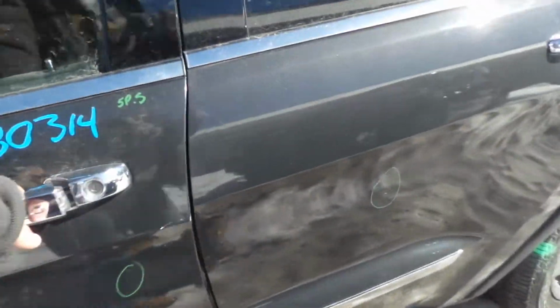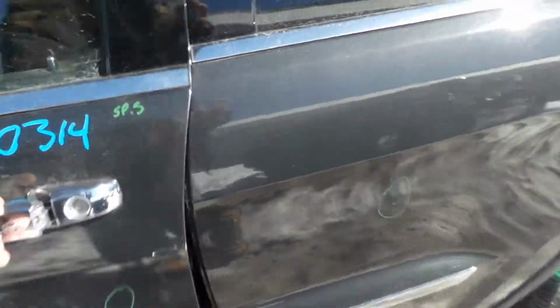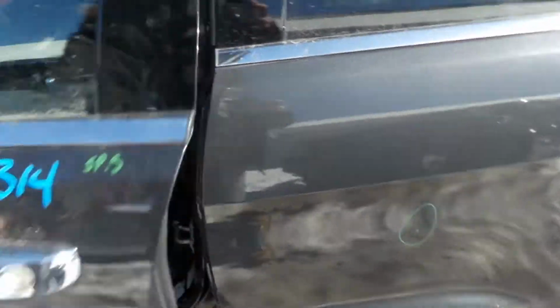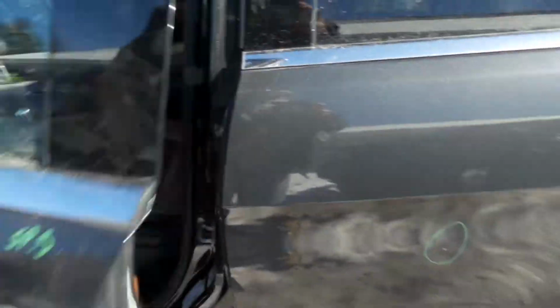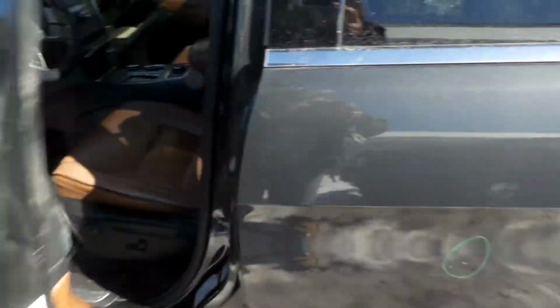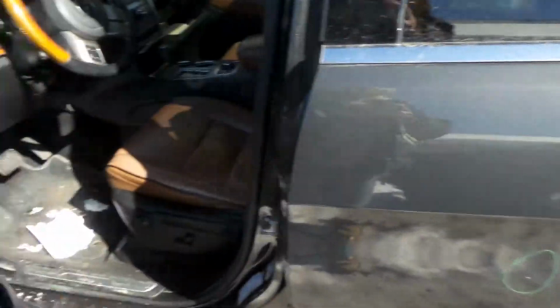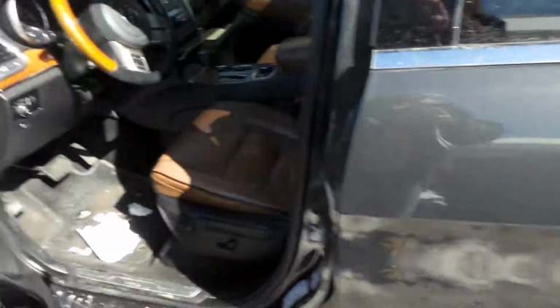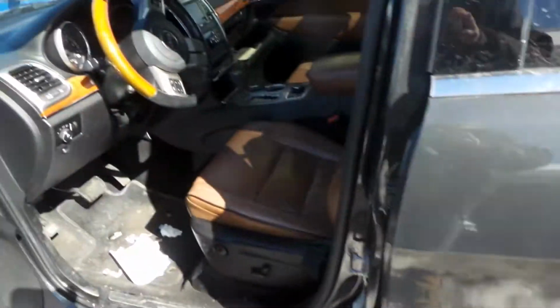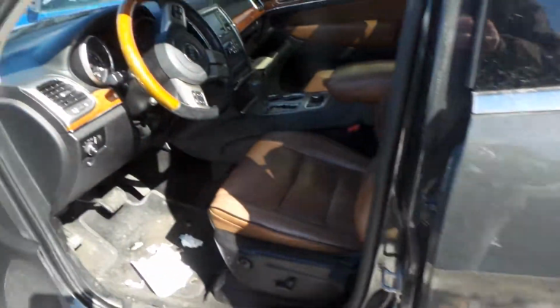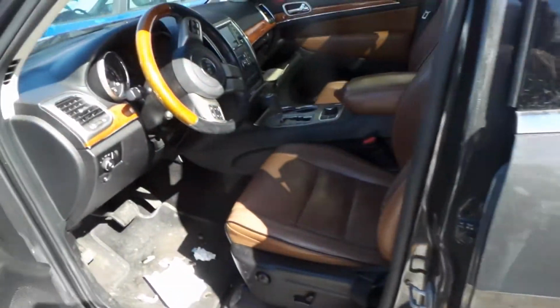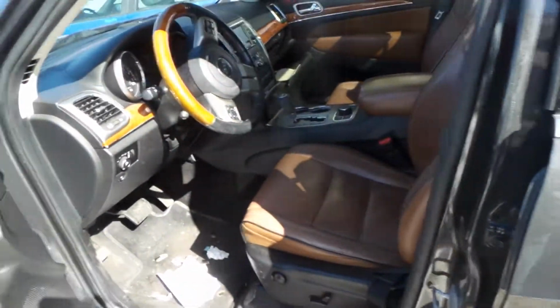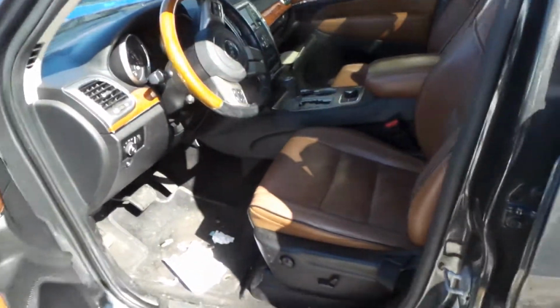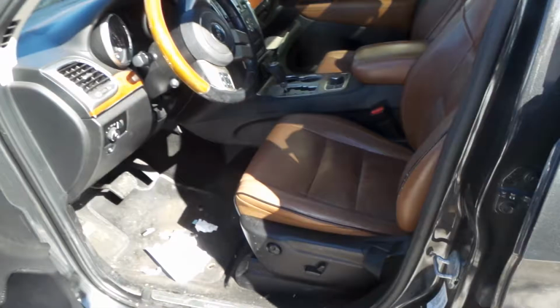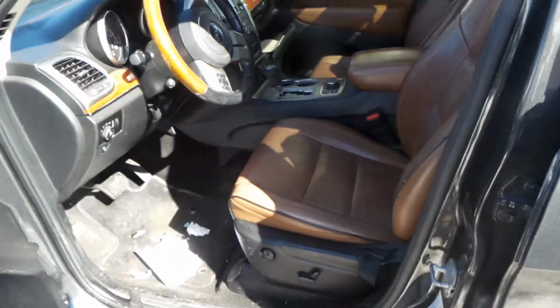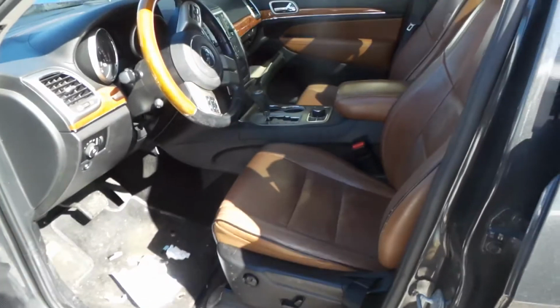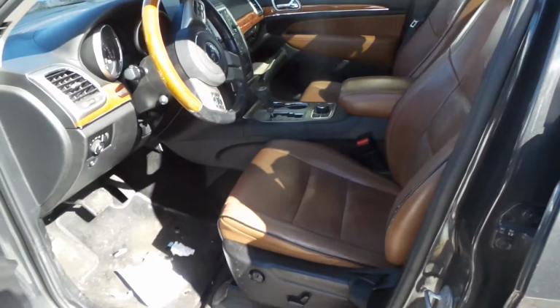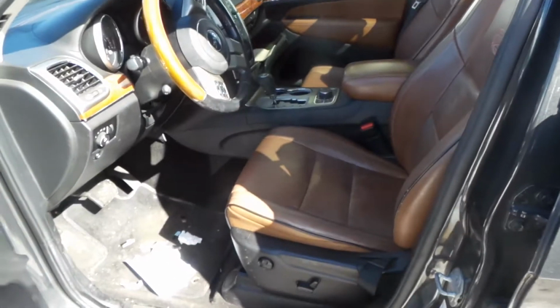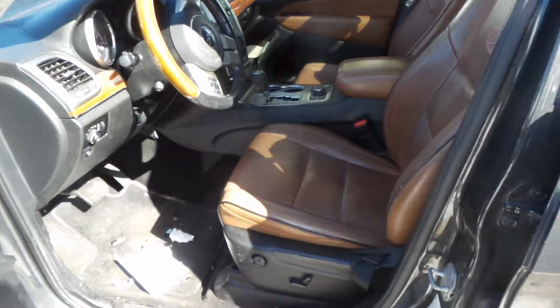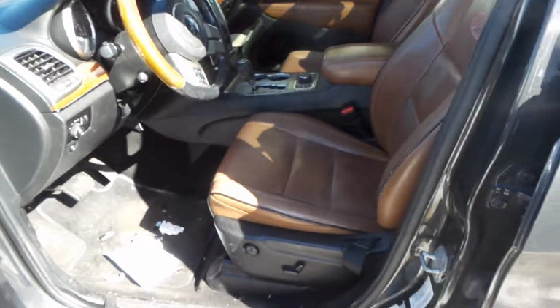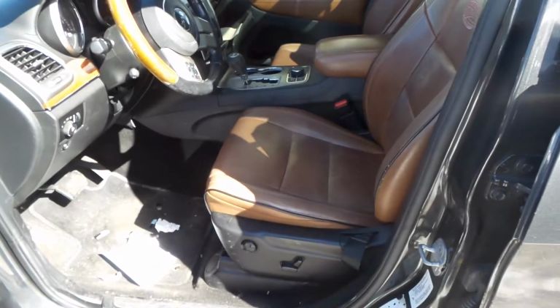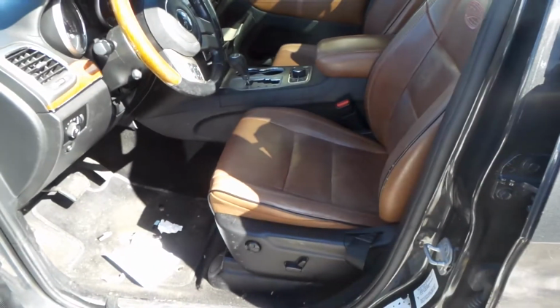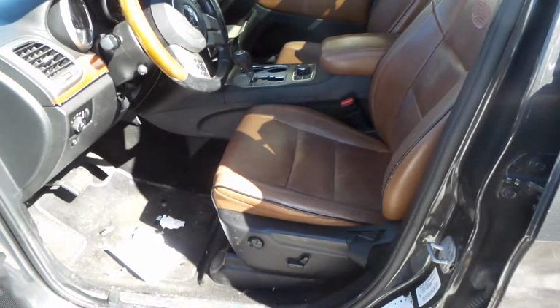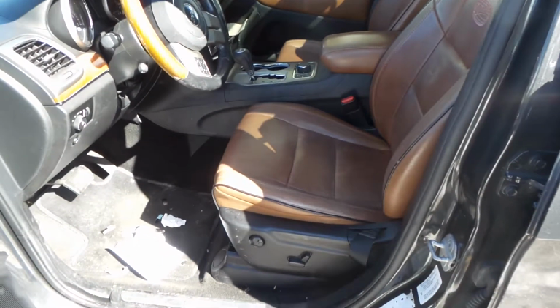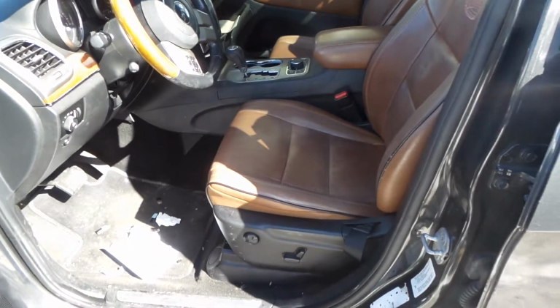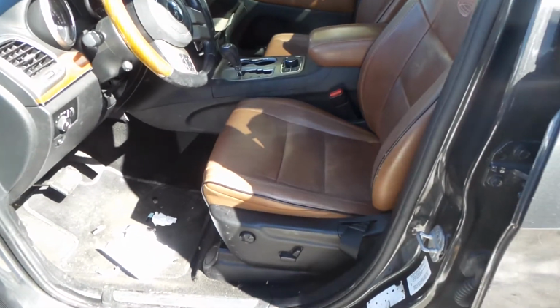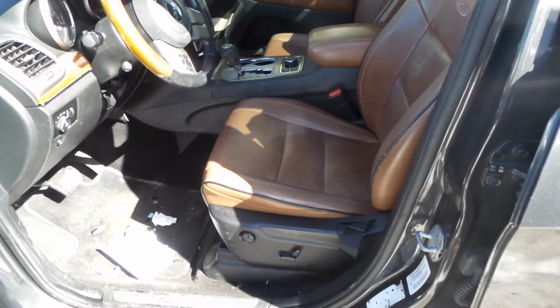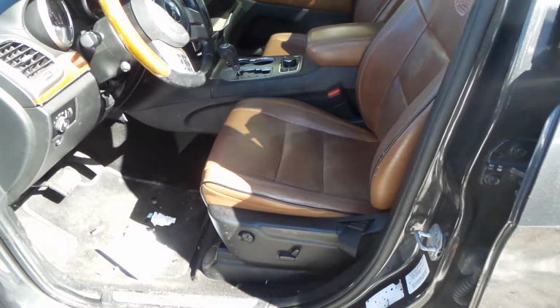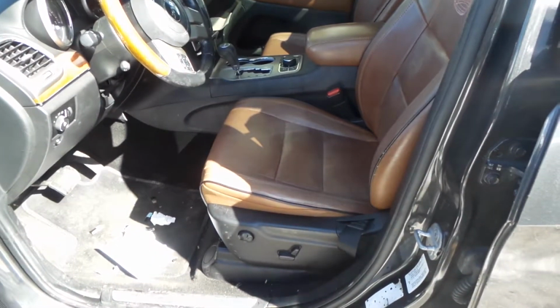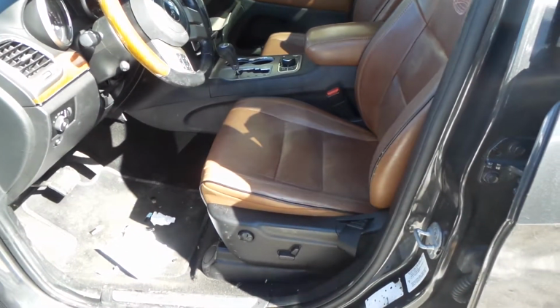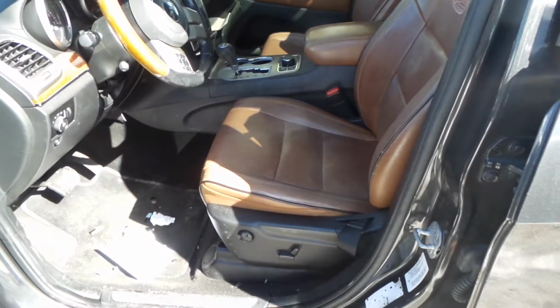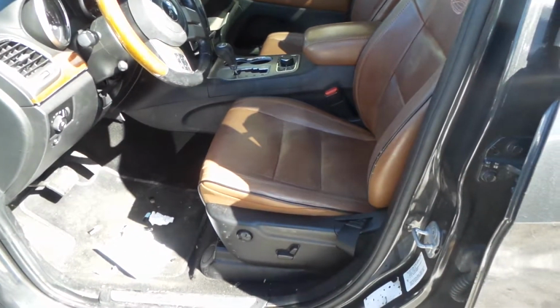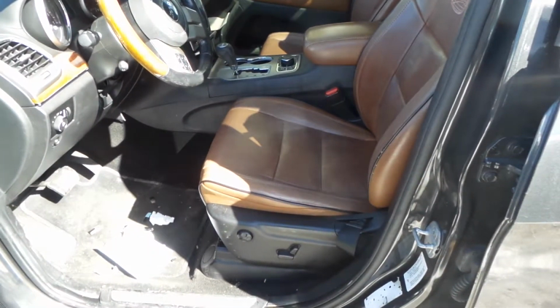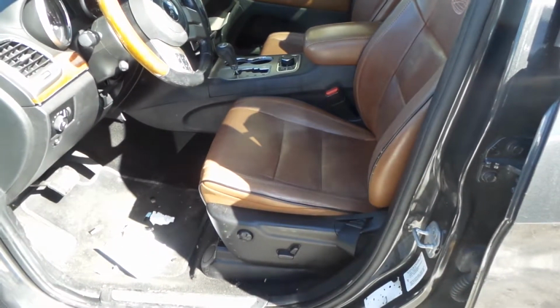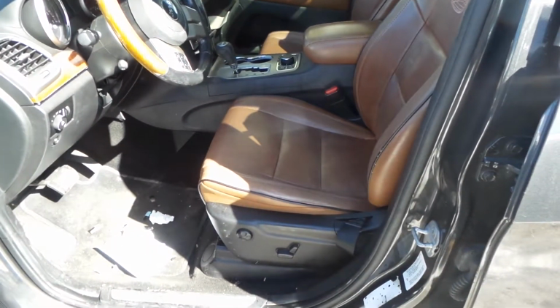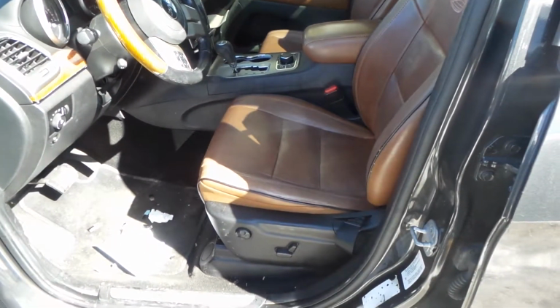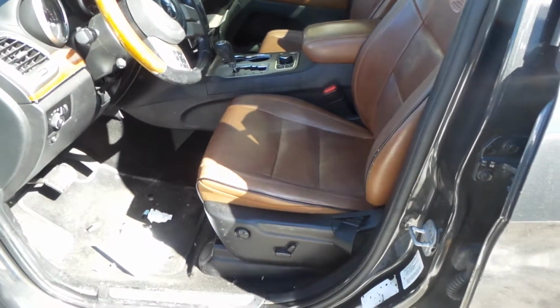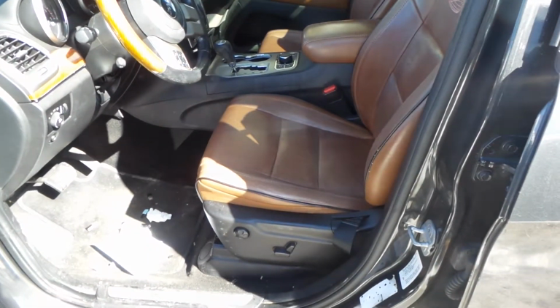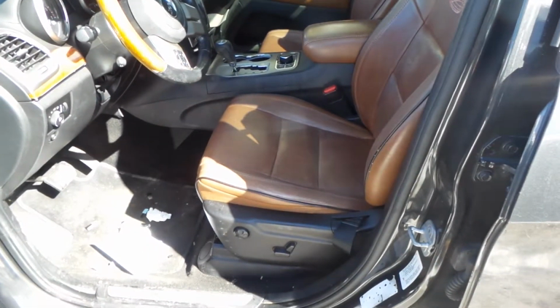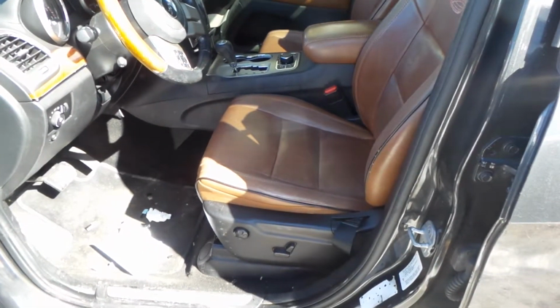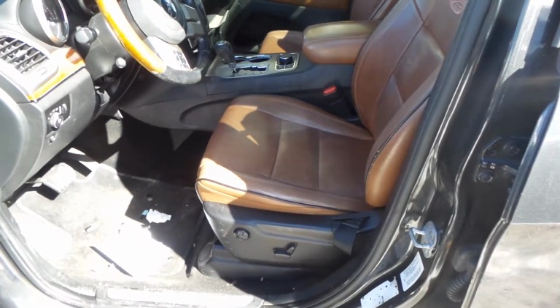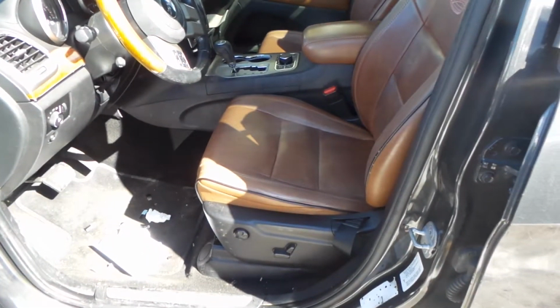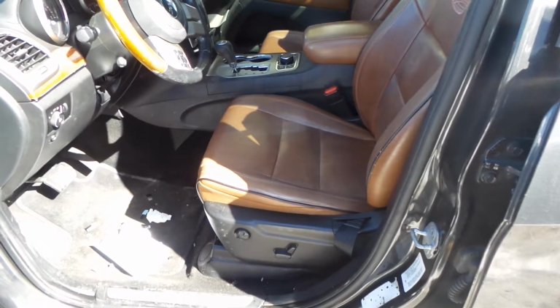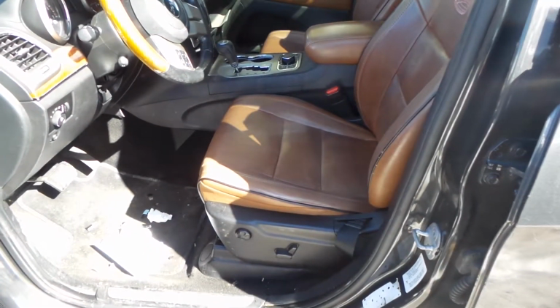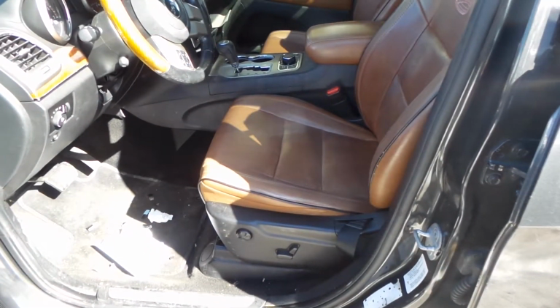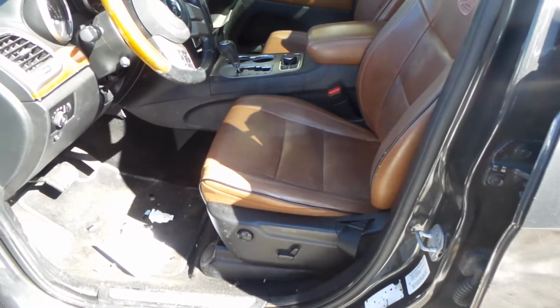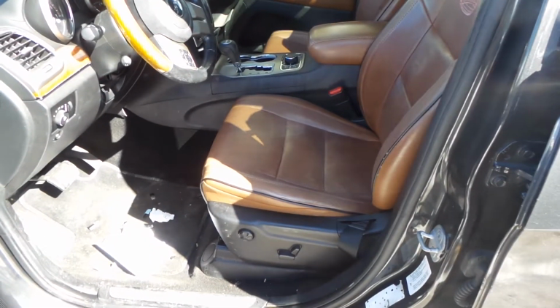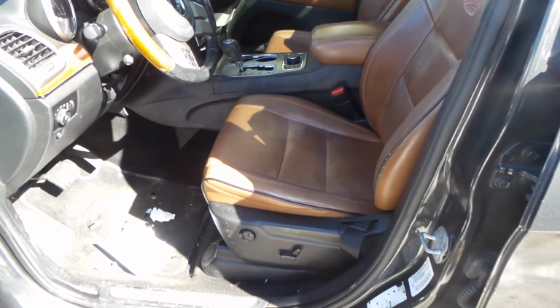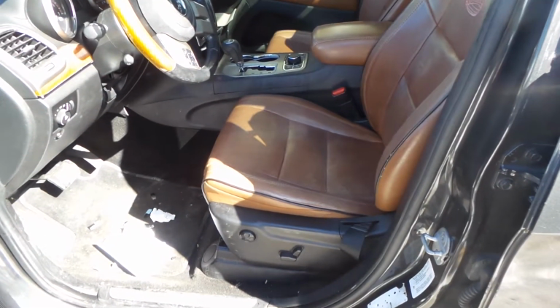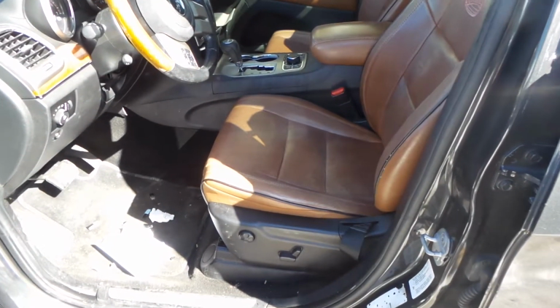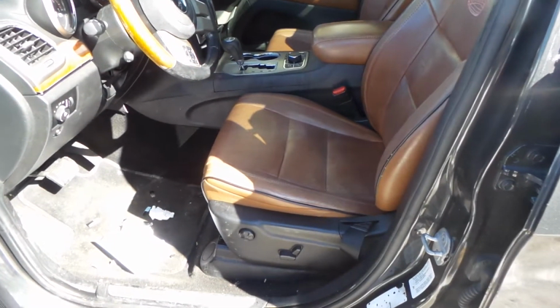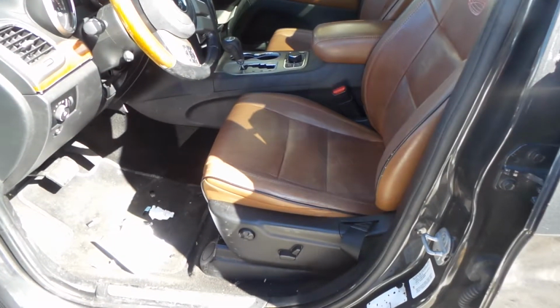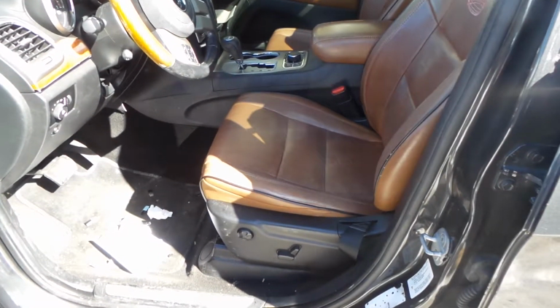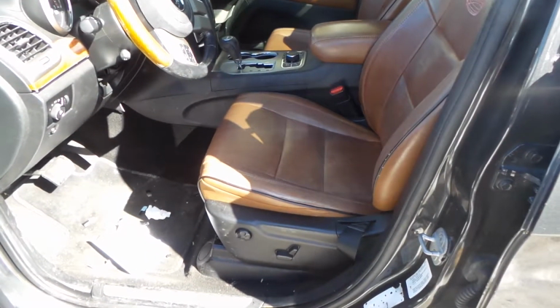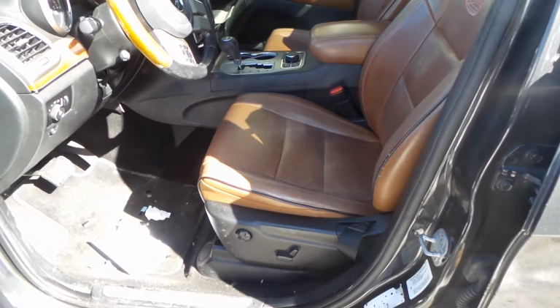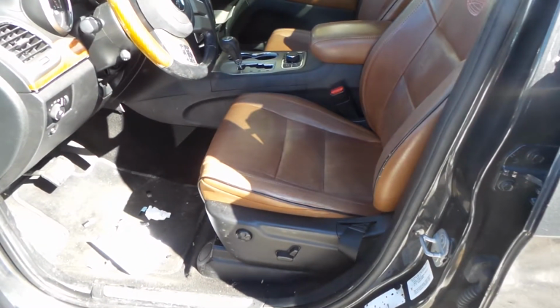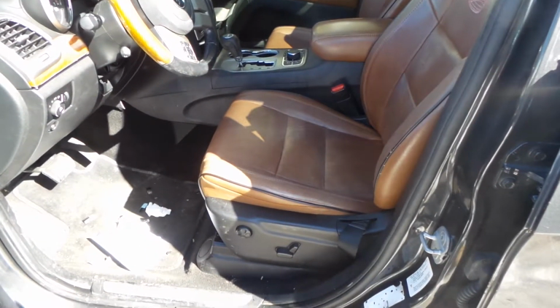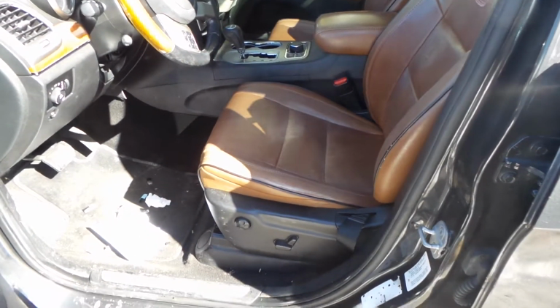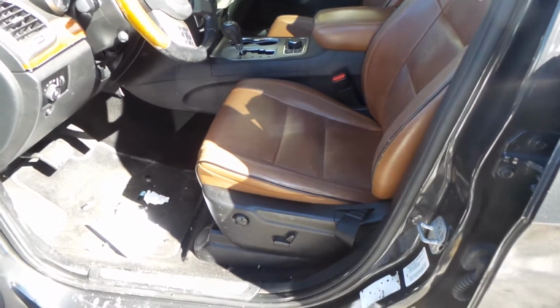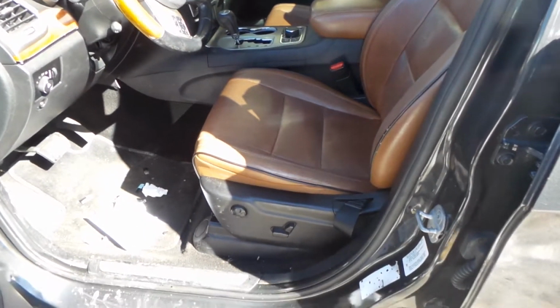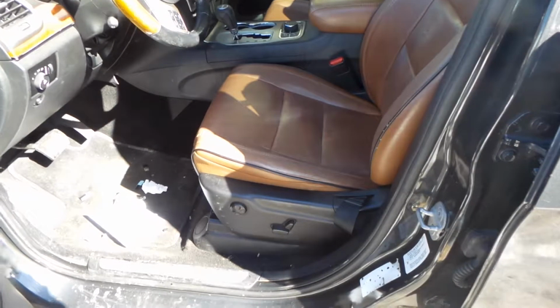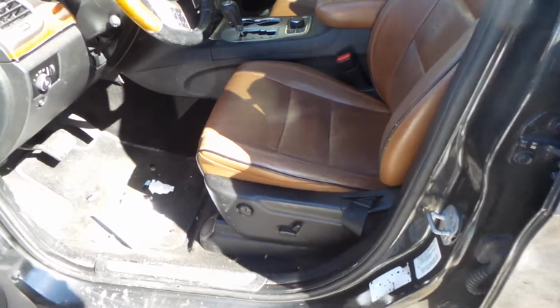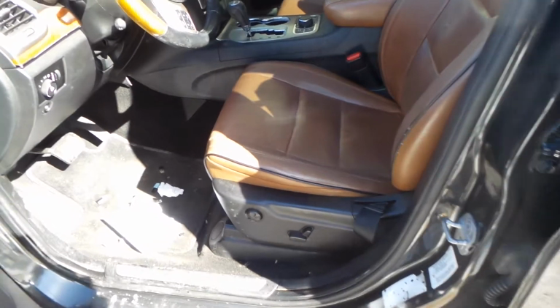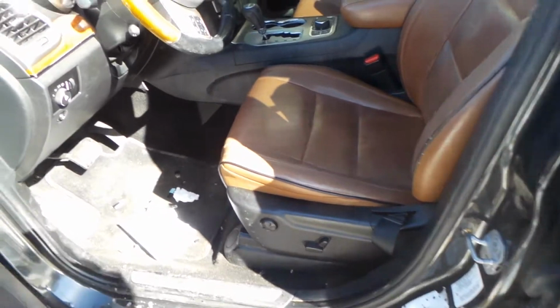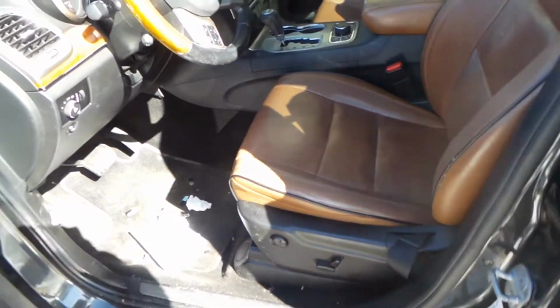On this side we have a blue interior. These seats are brown leather.